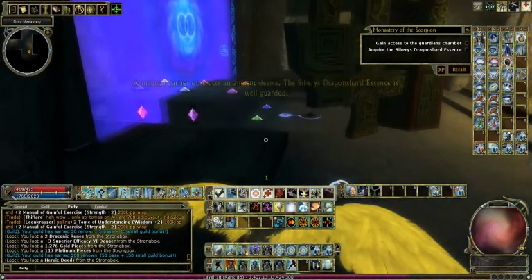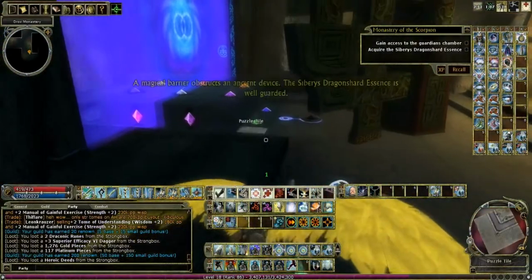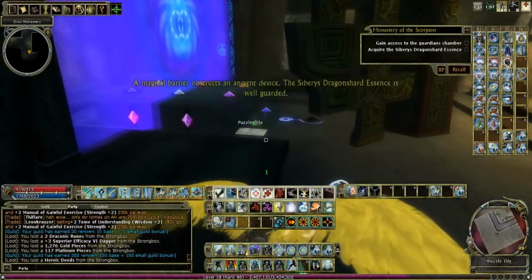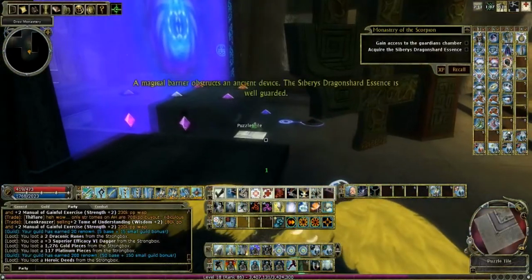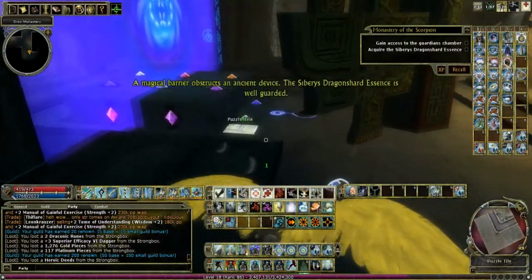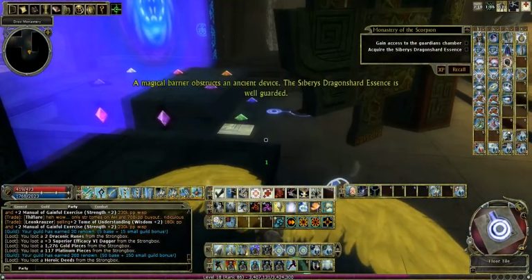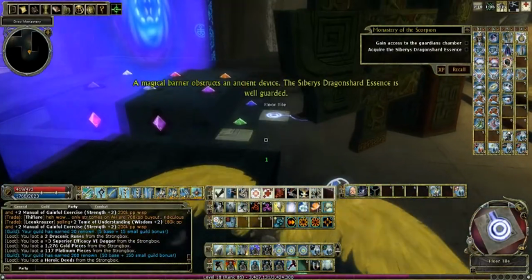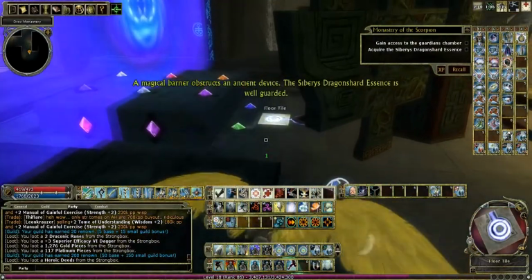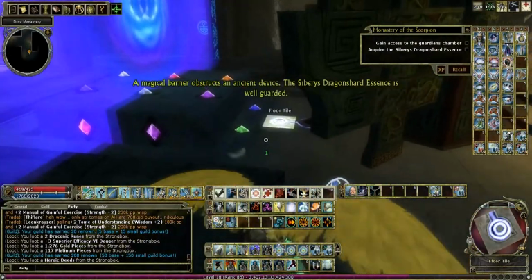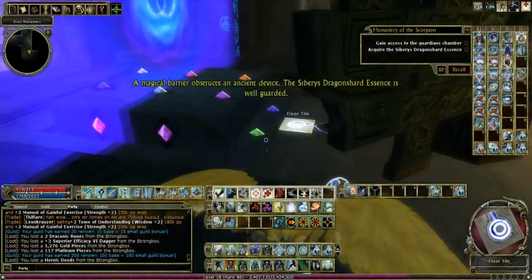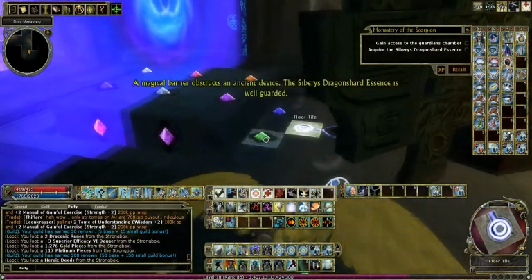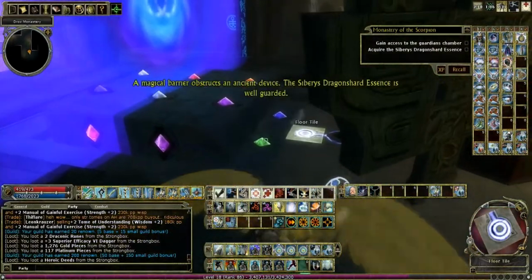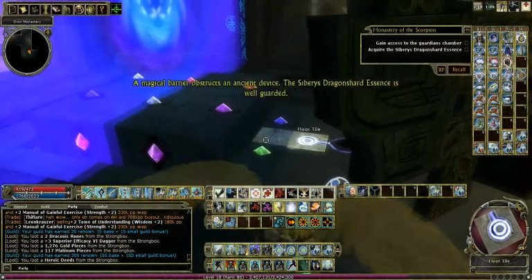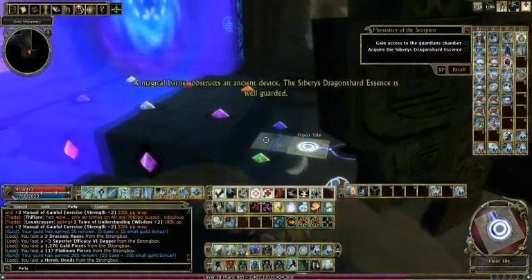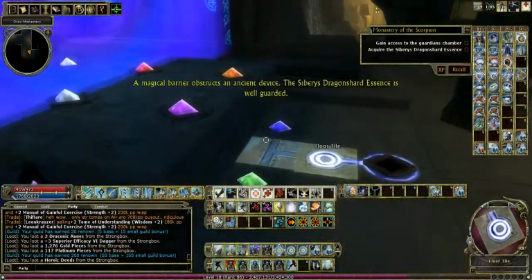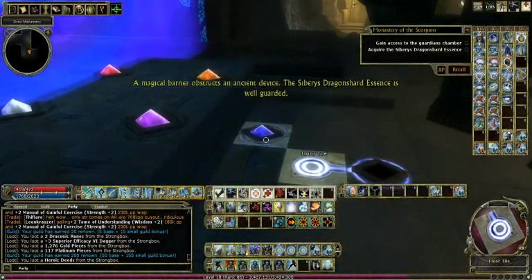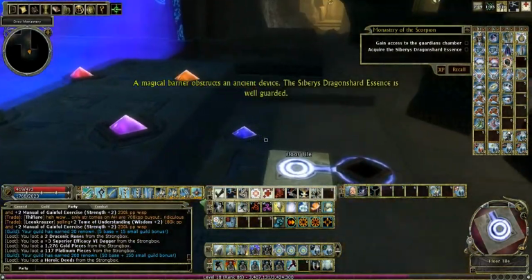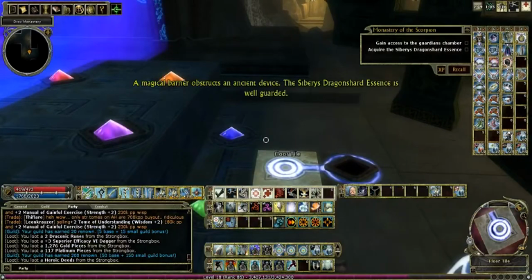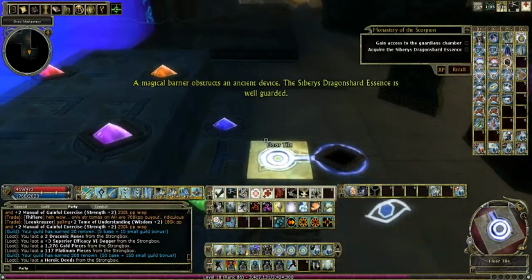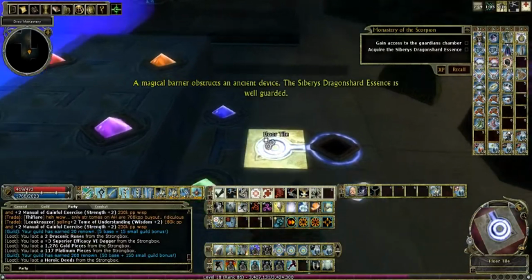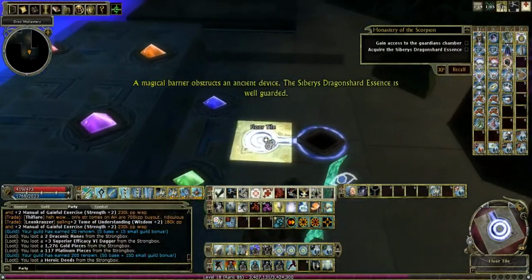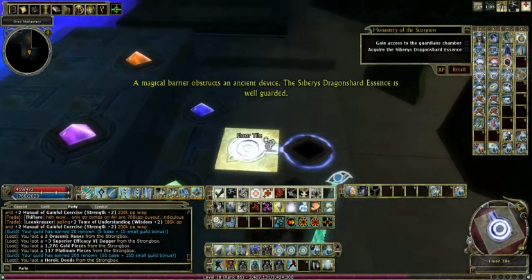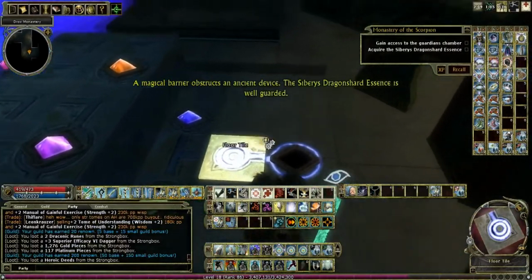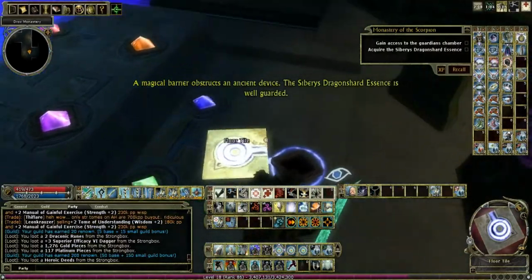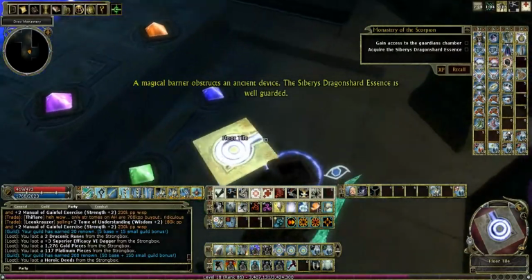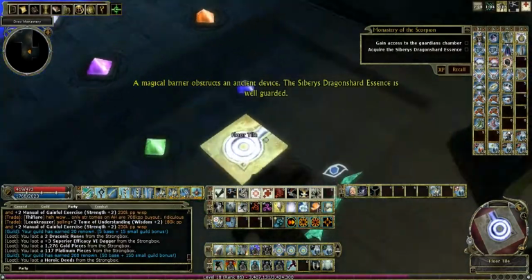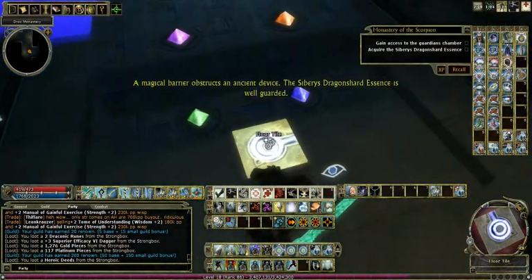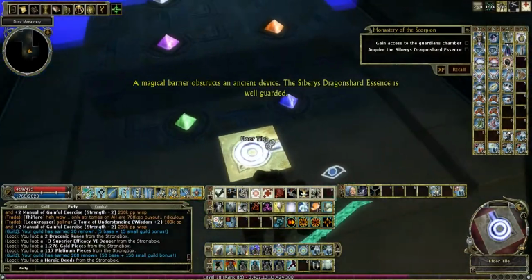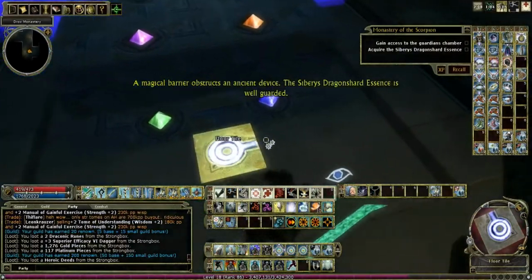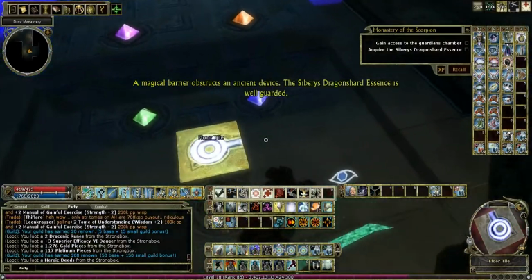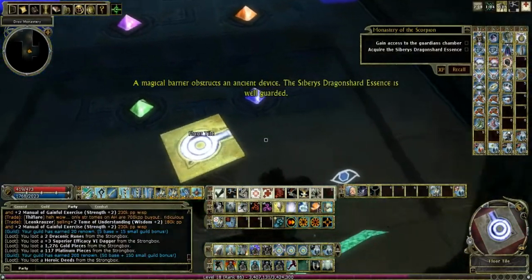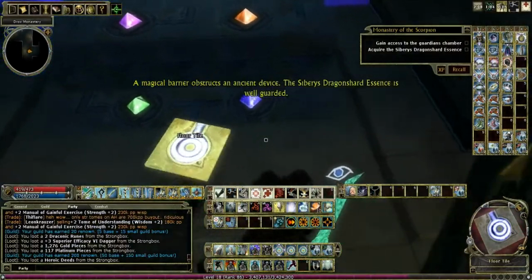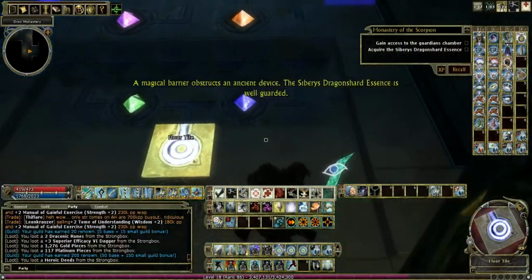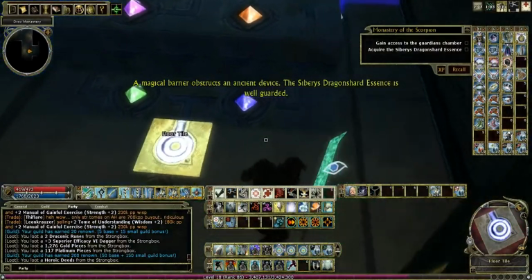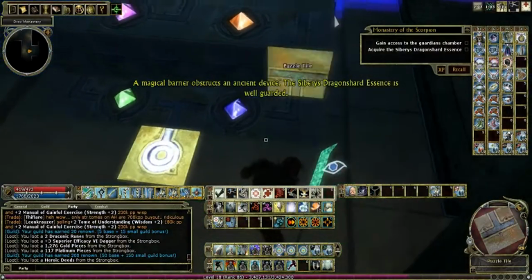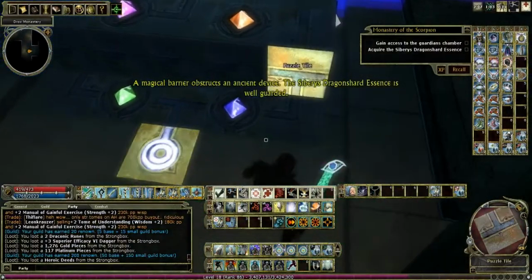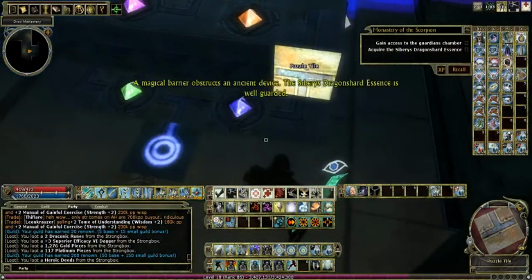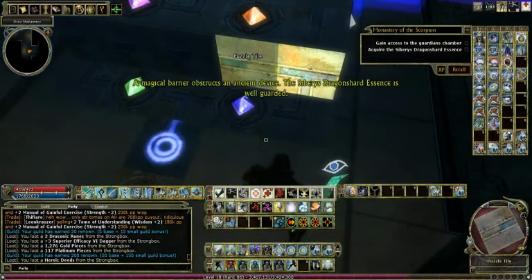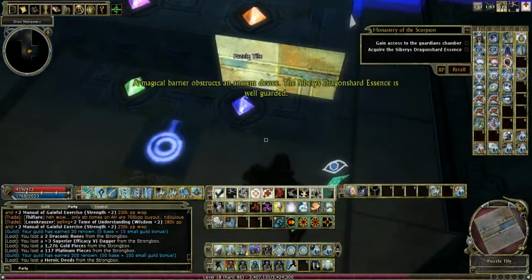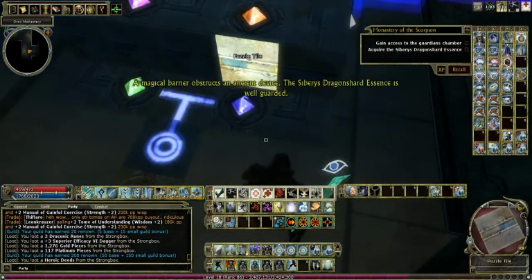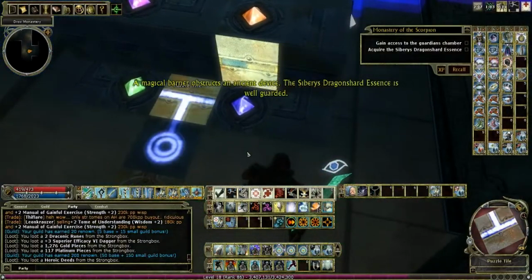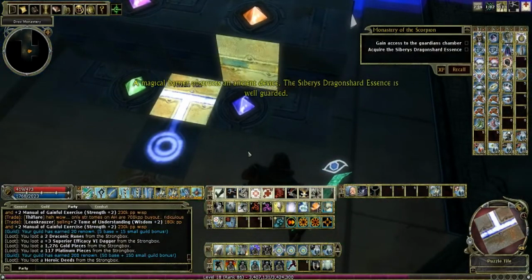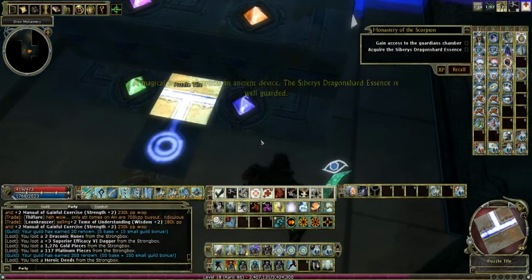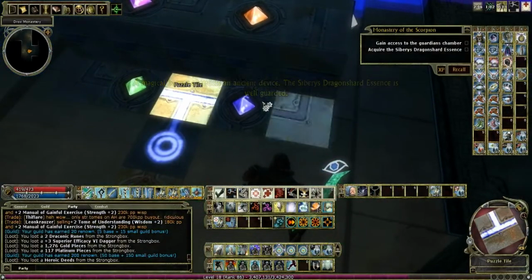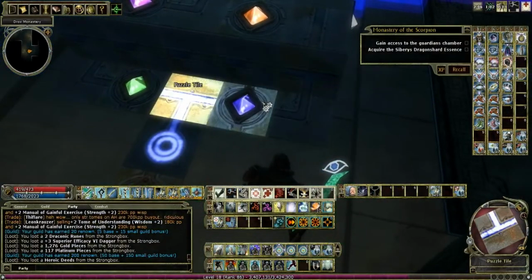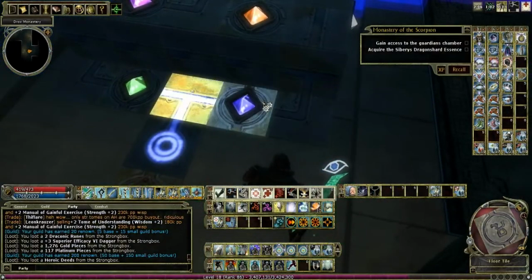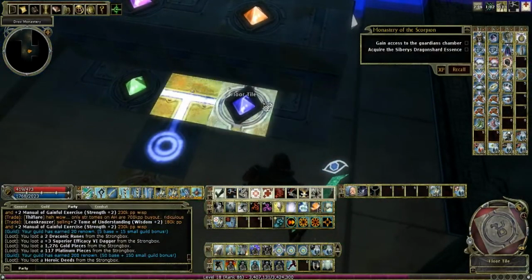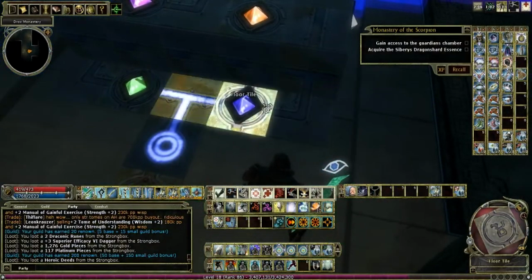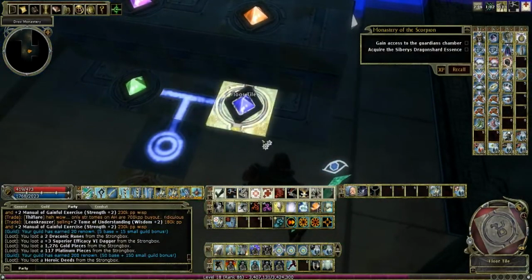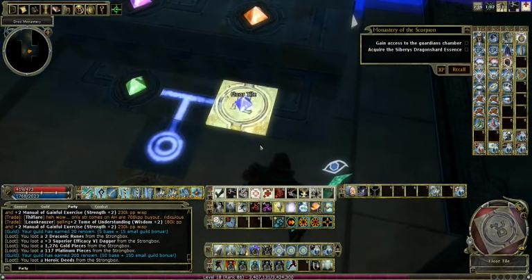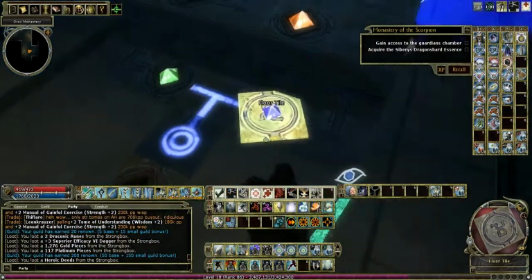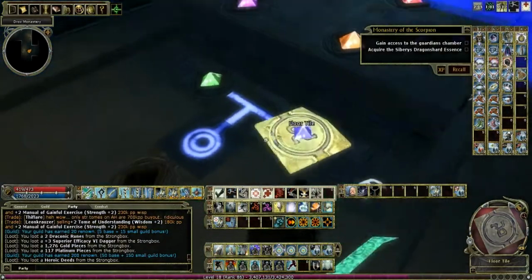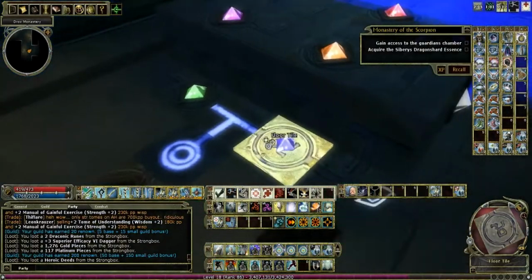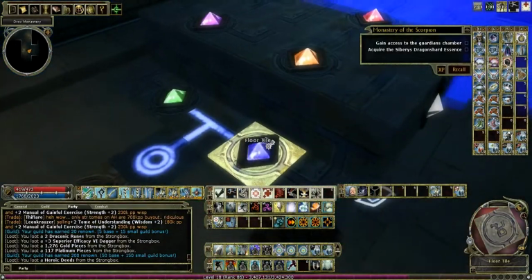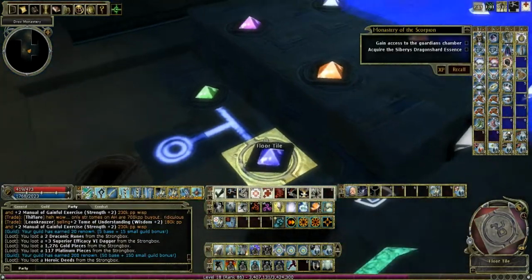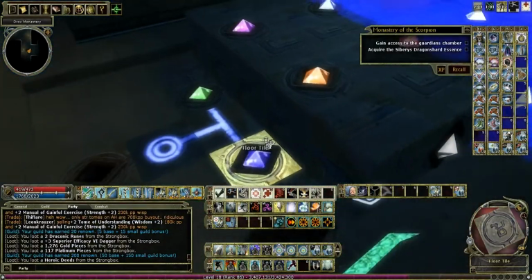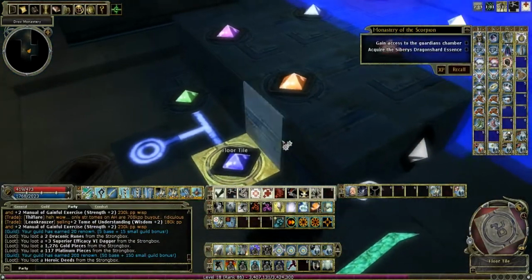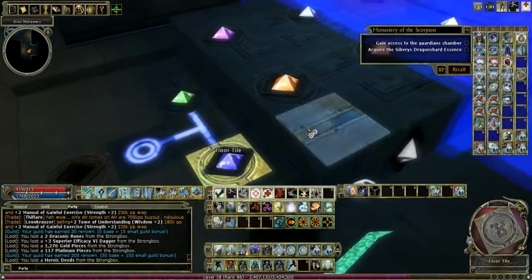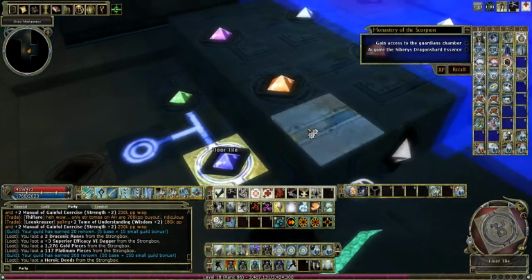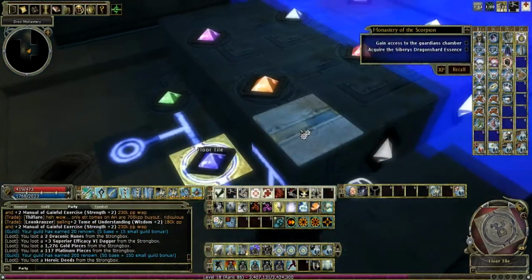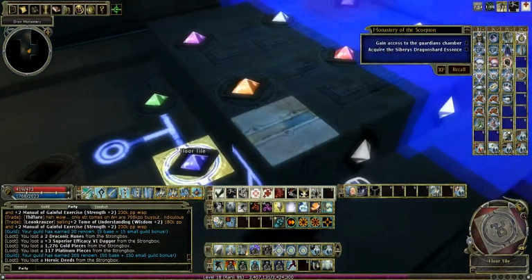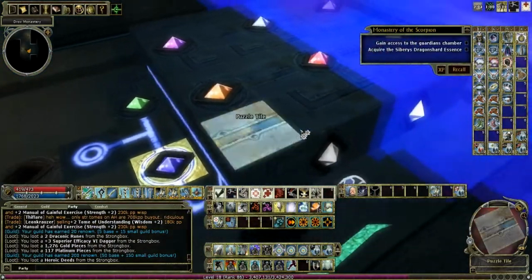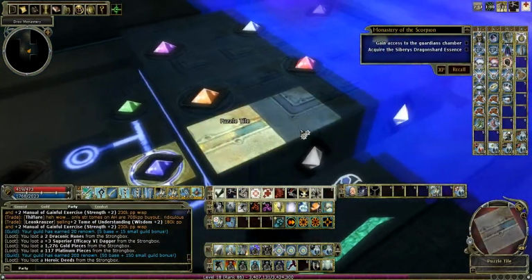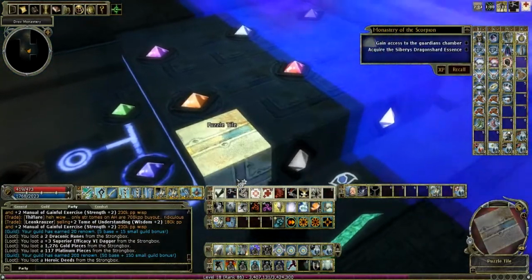A magical barrier obstructs an ancient device. The Sybaris Dragon Shard essence is well gone.